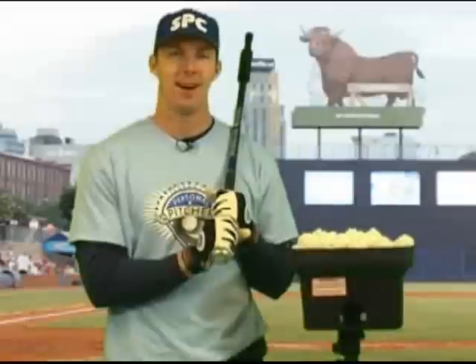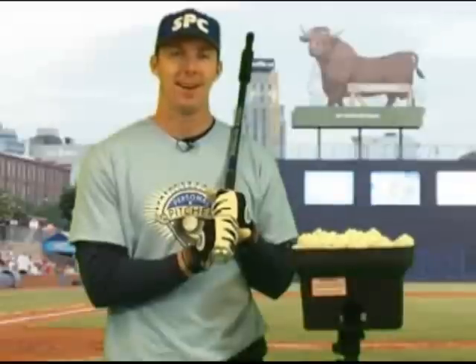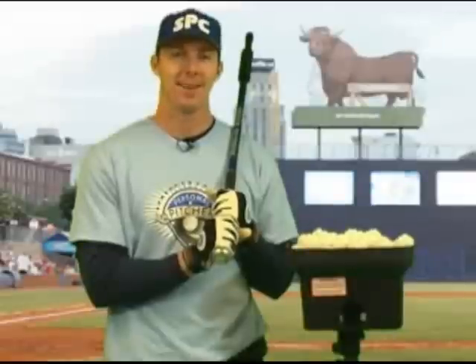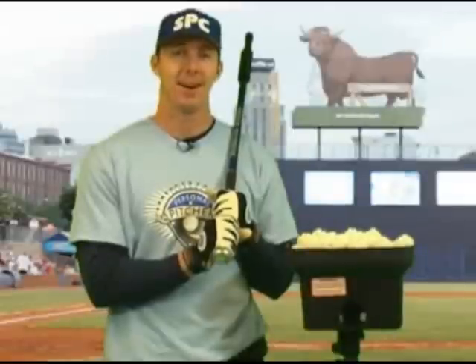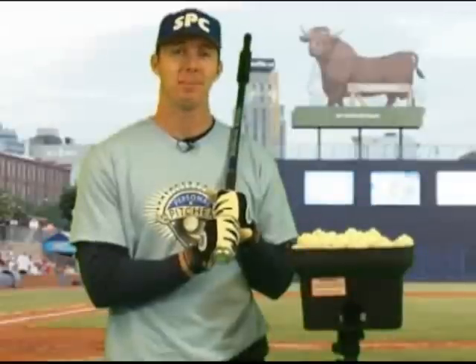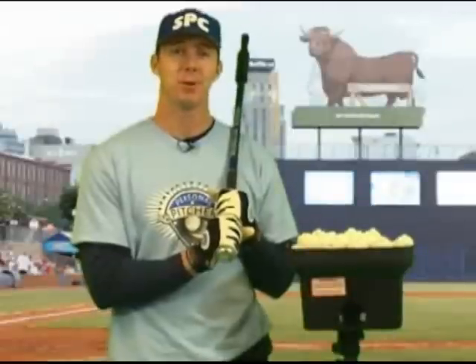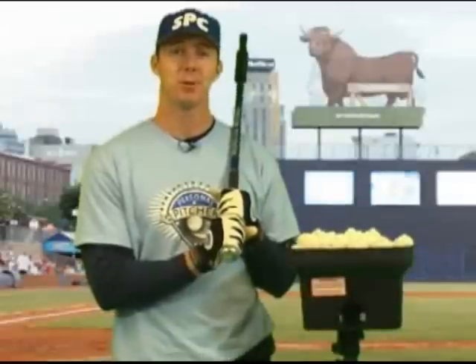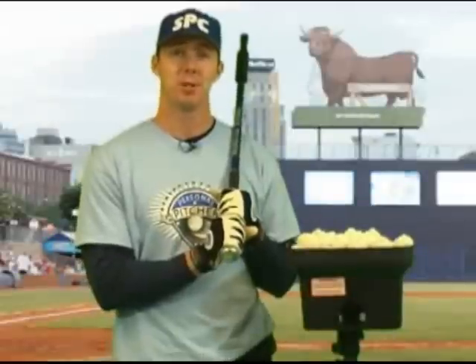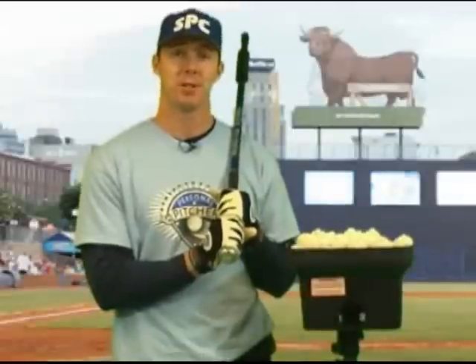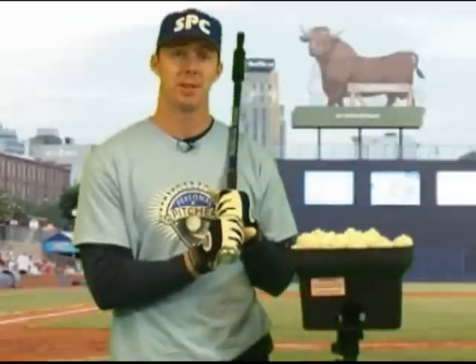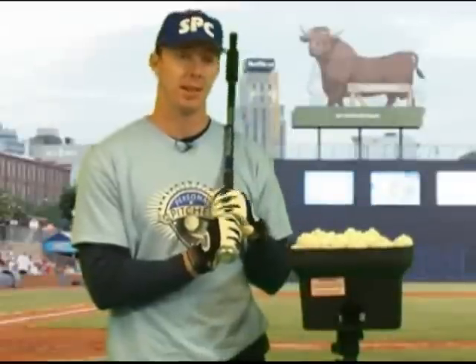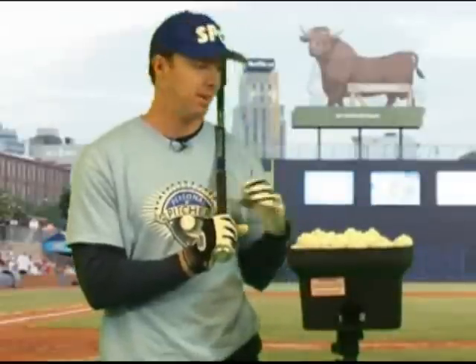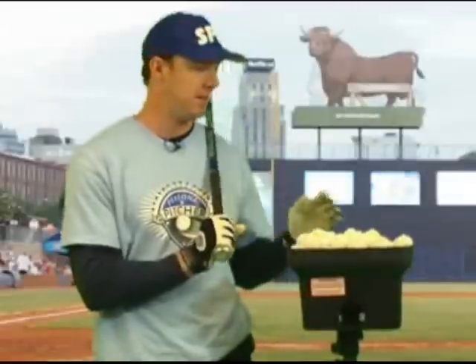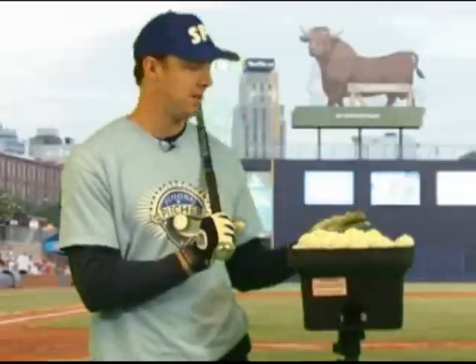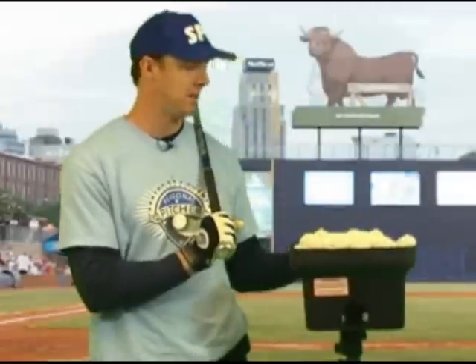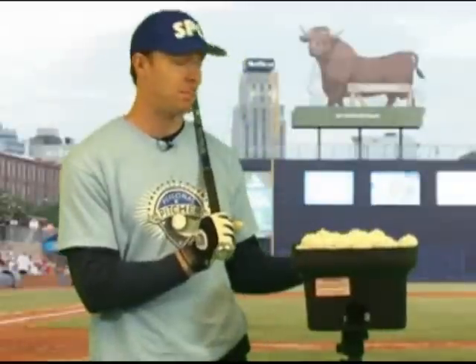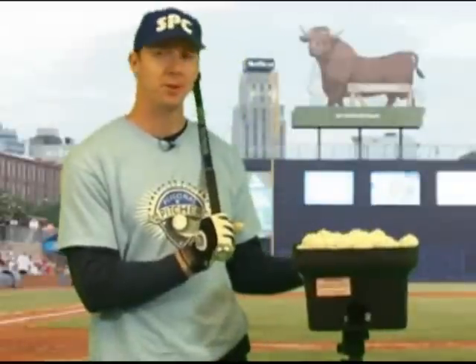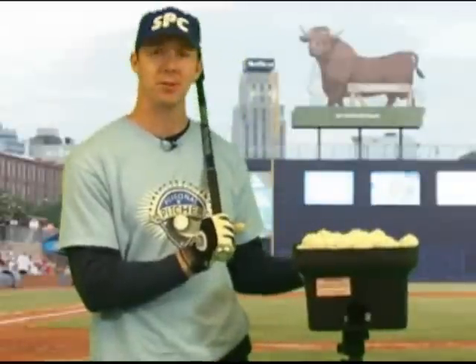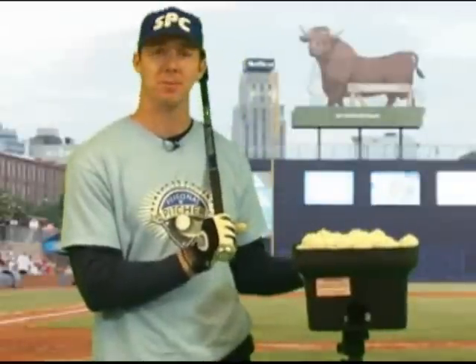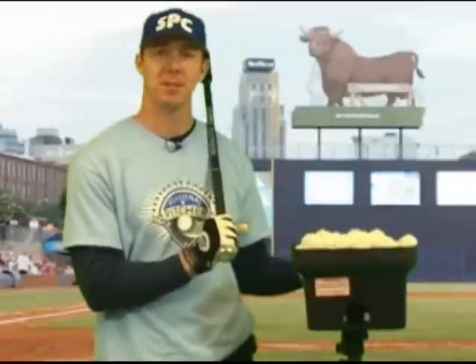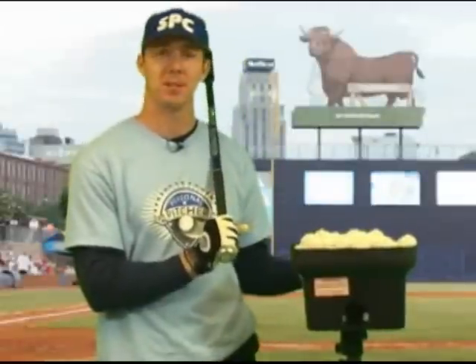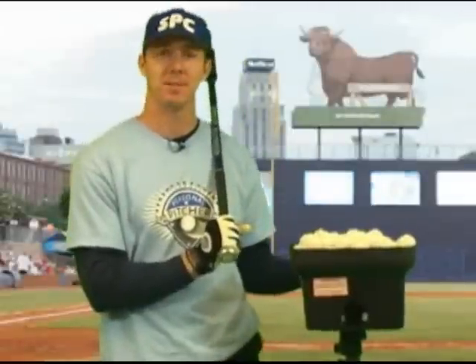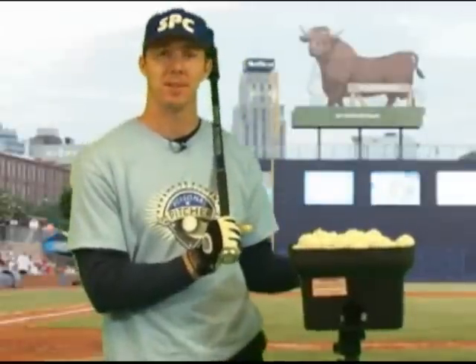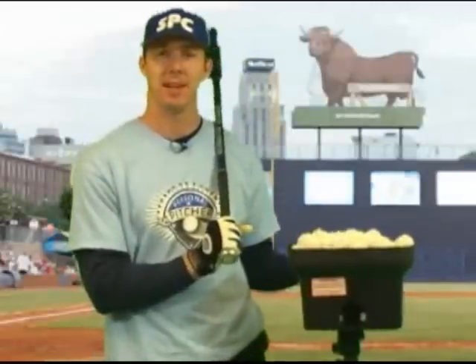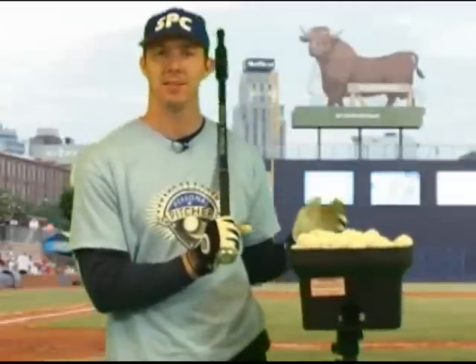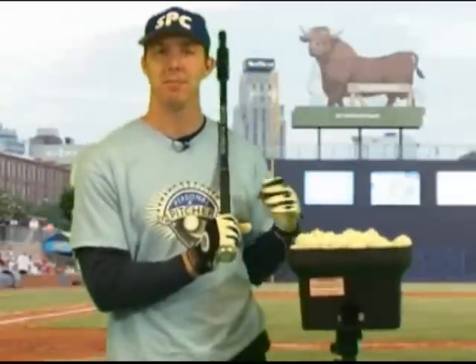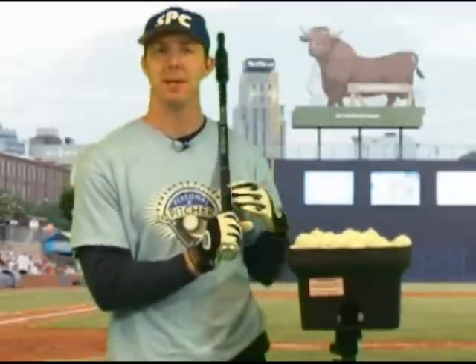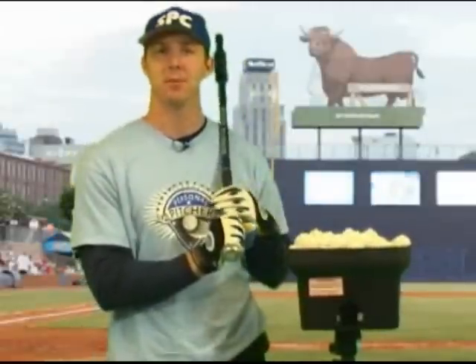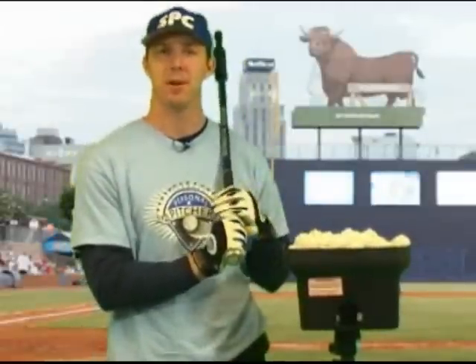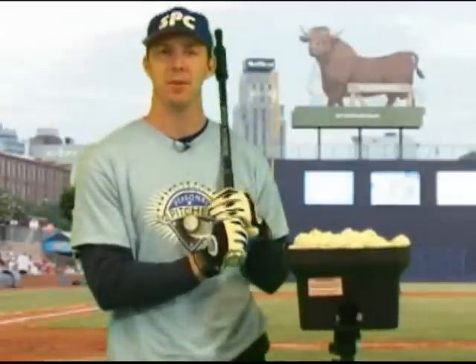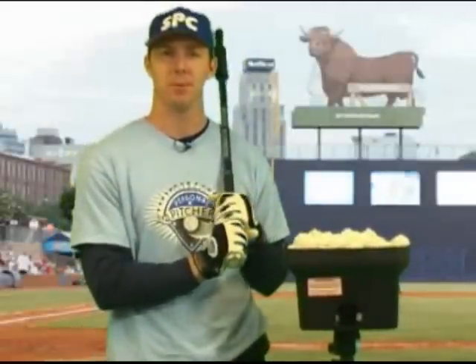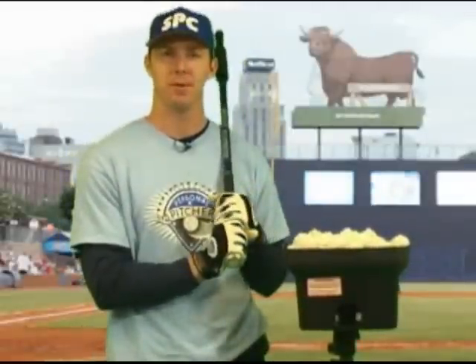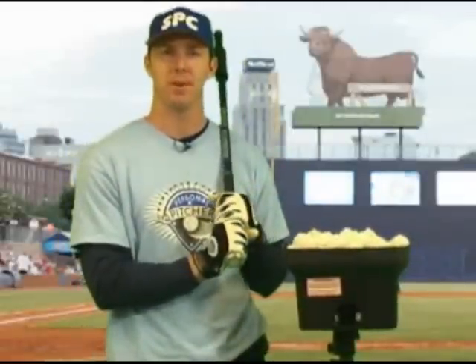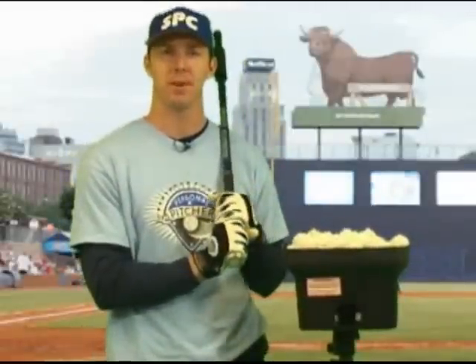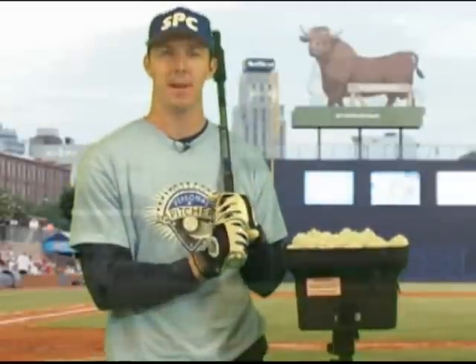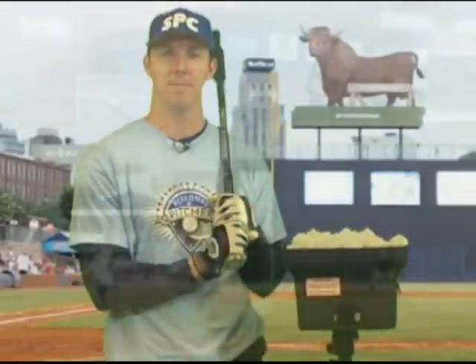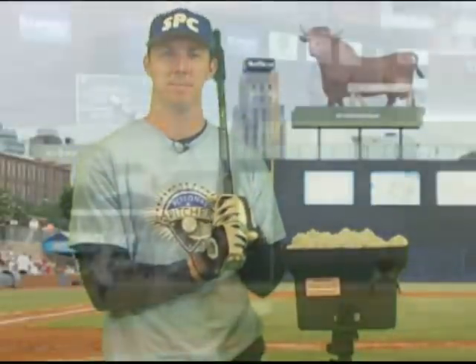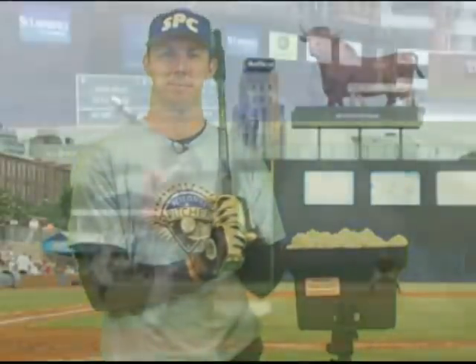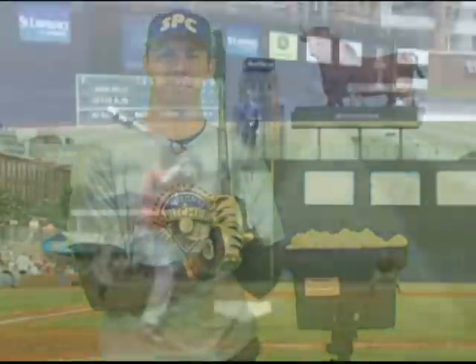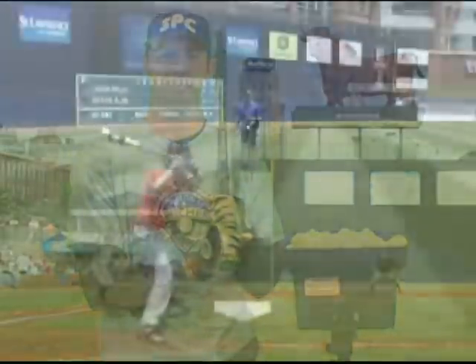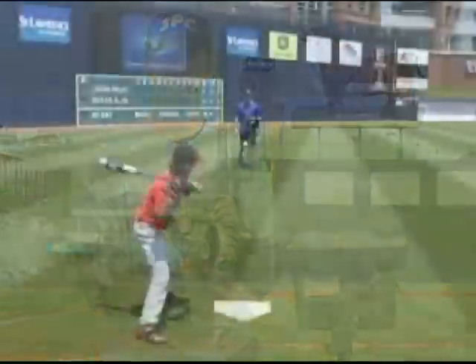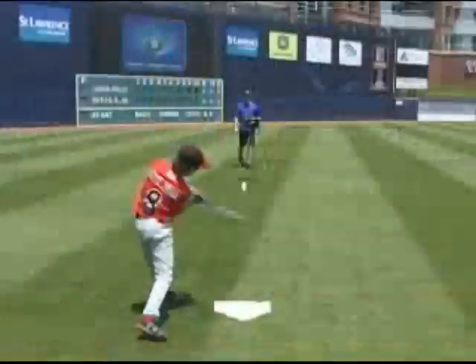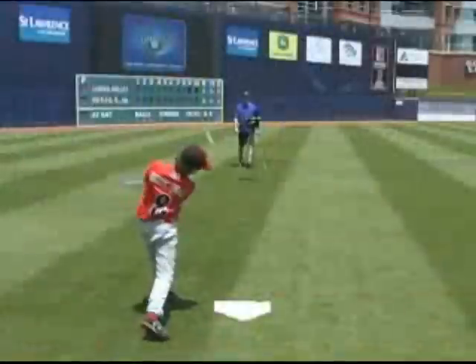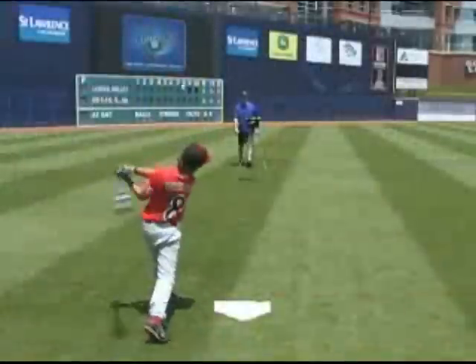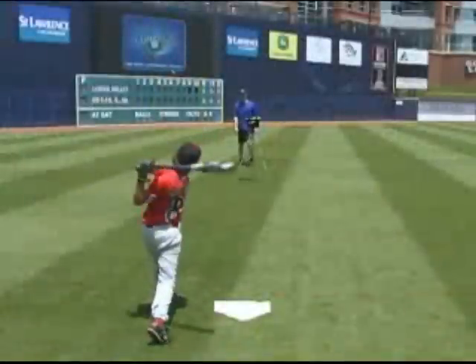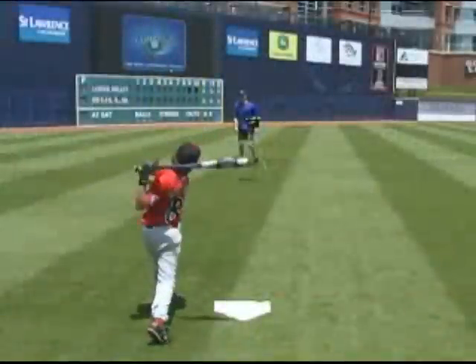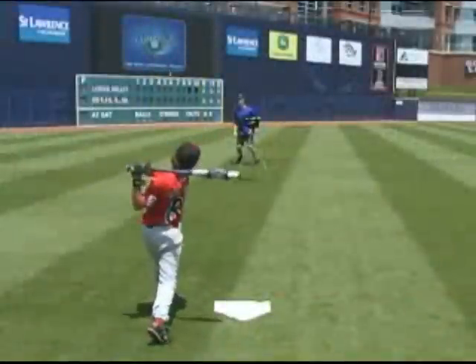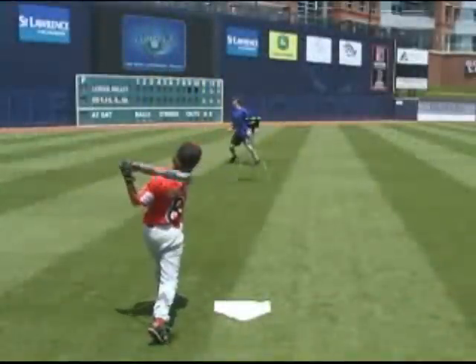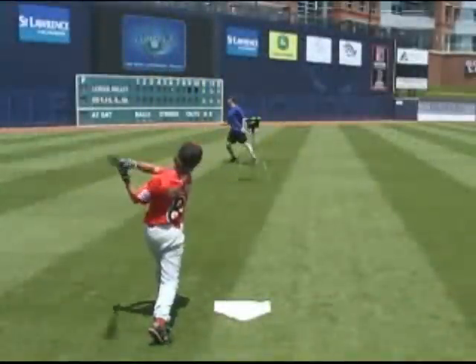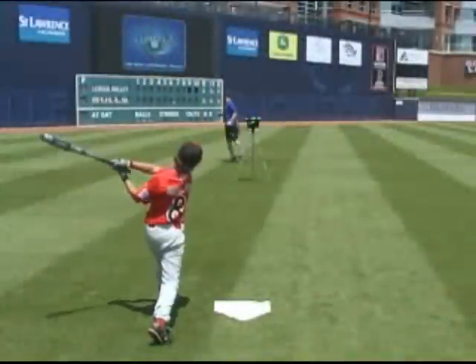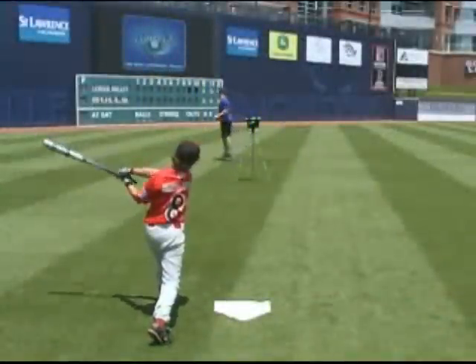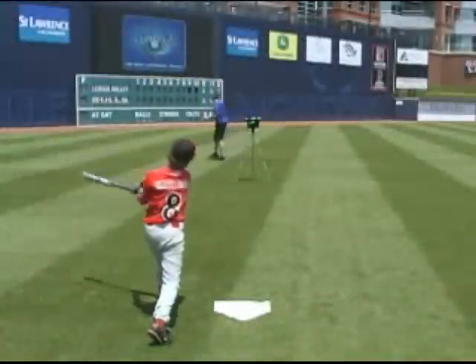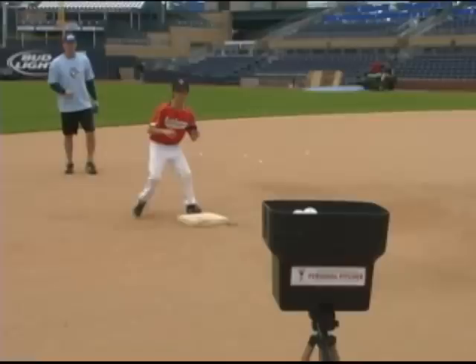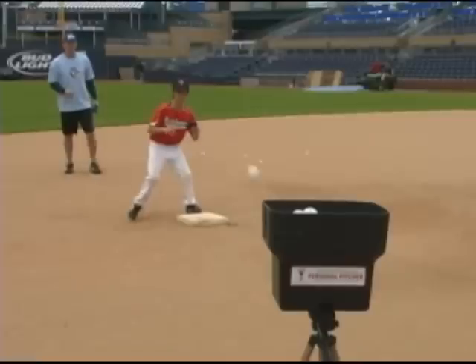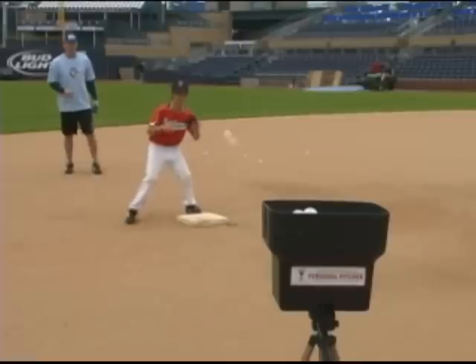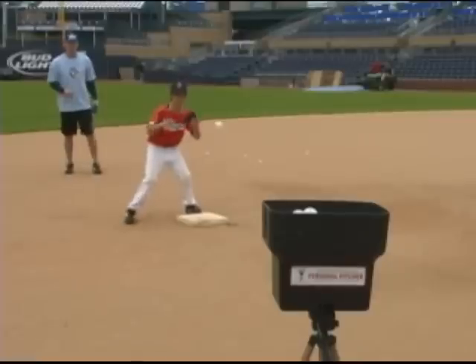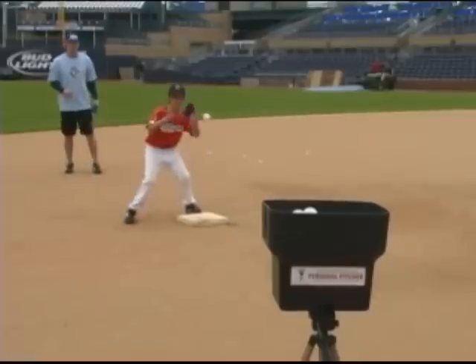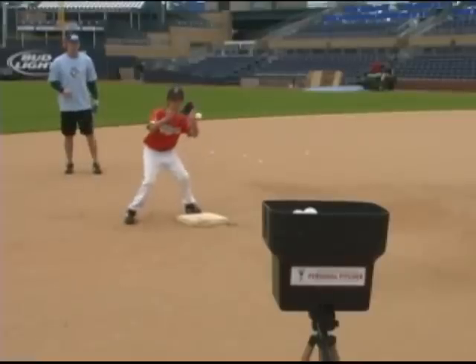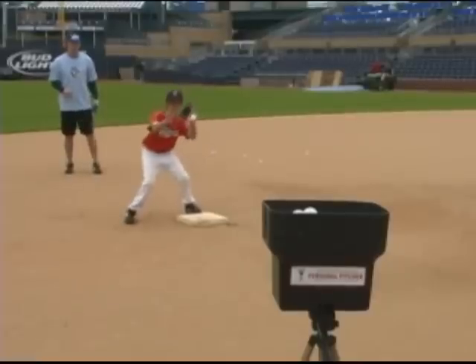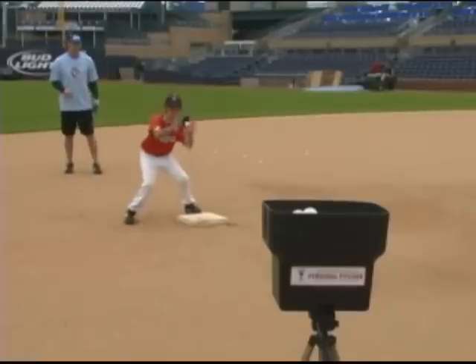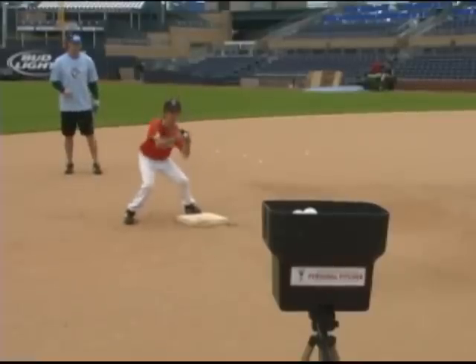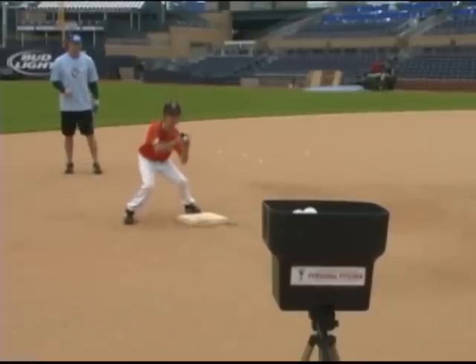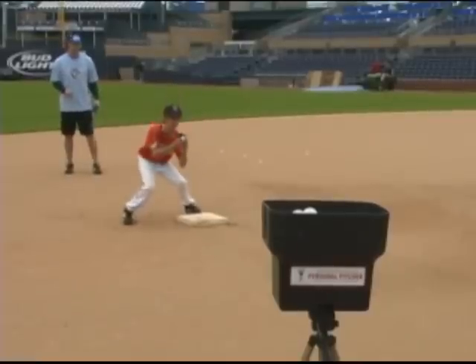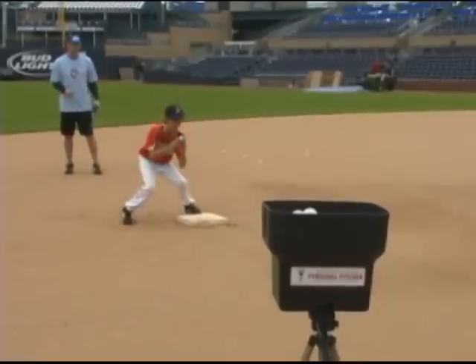Hi, I'm Chris Richards, and this is The Personal Pitcher, and it's the best way to improve your game. From hitting to fielding, The Personal Pitcher will make you a better ball player.